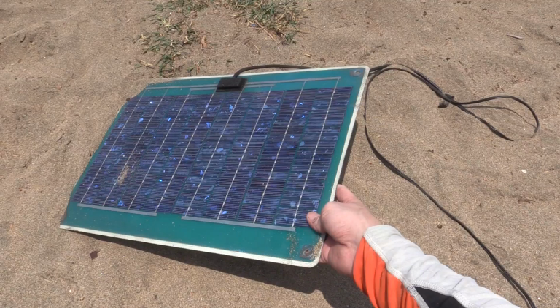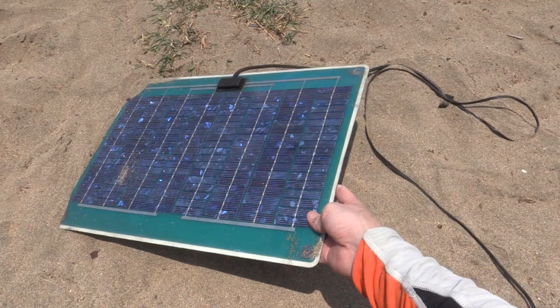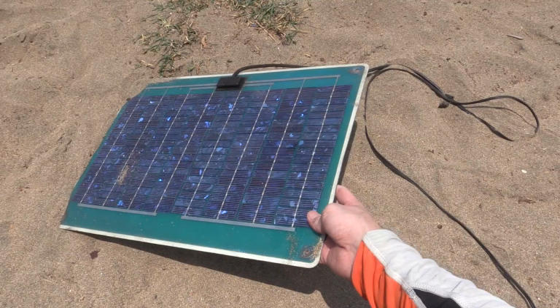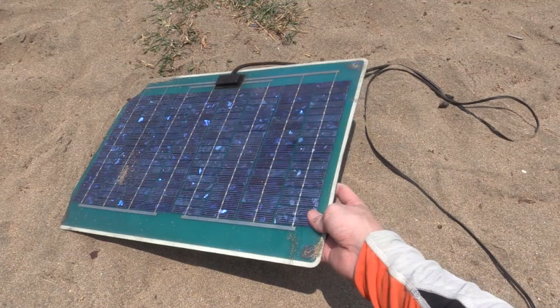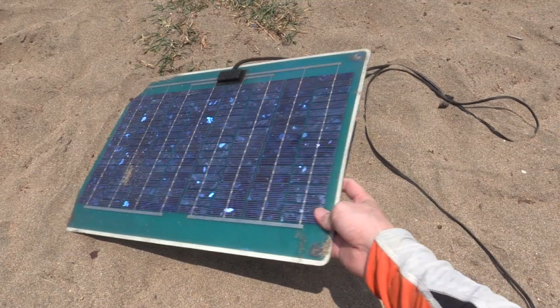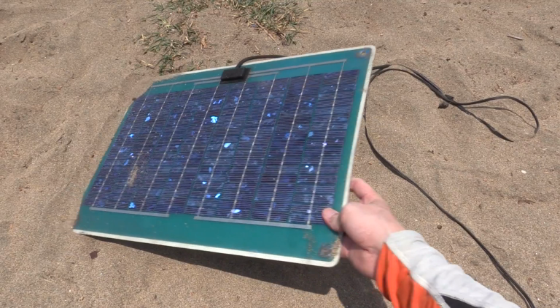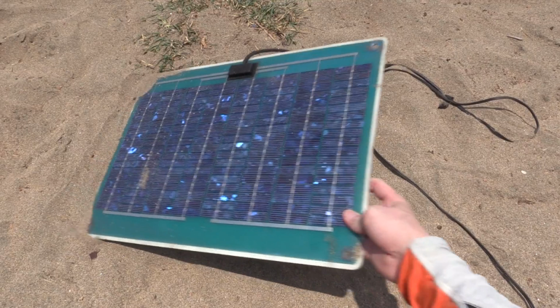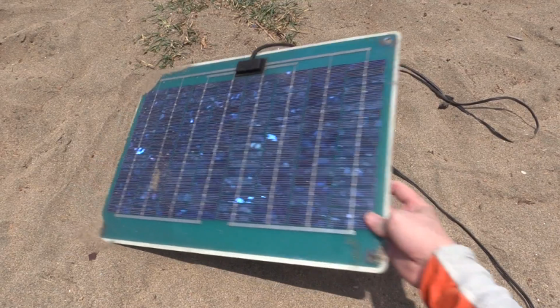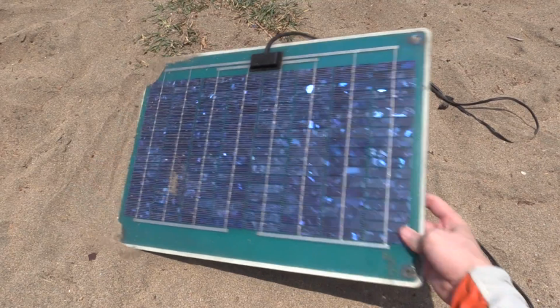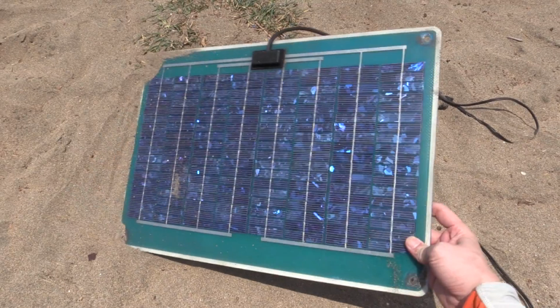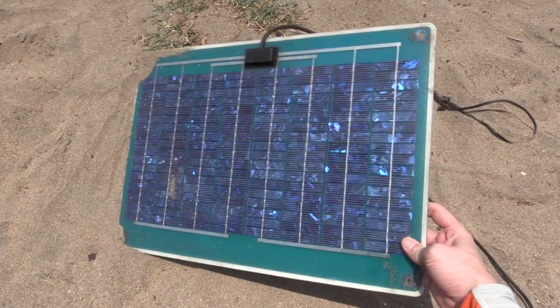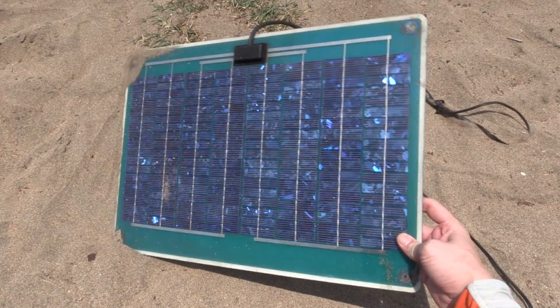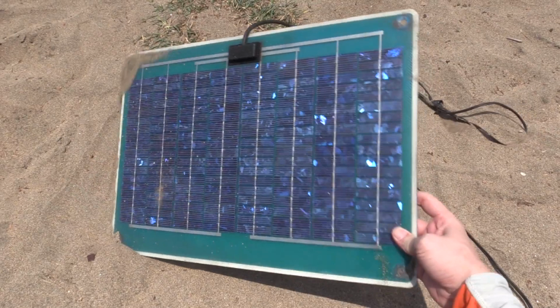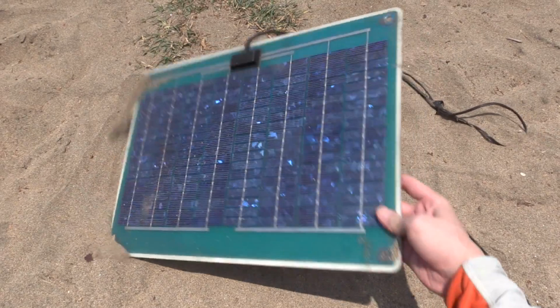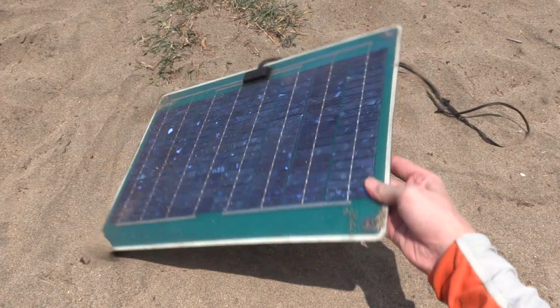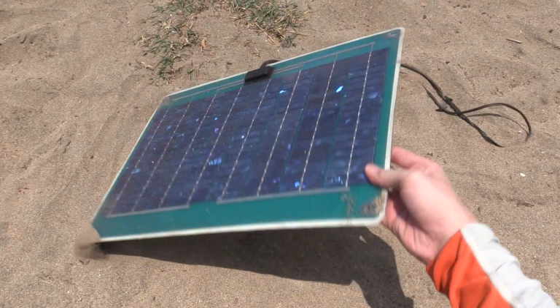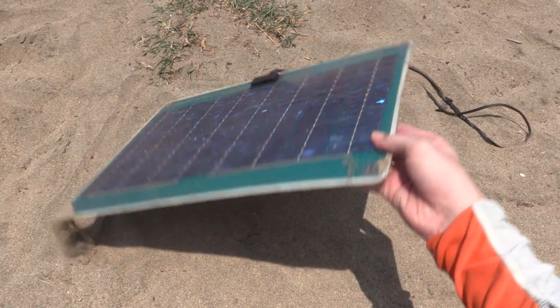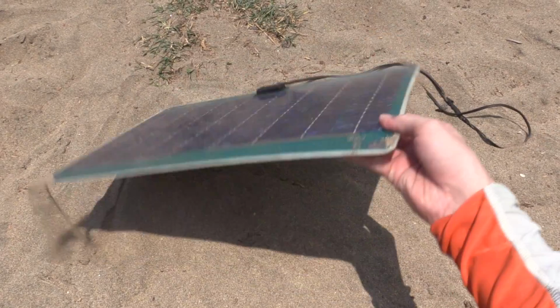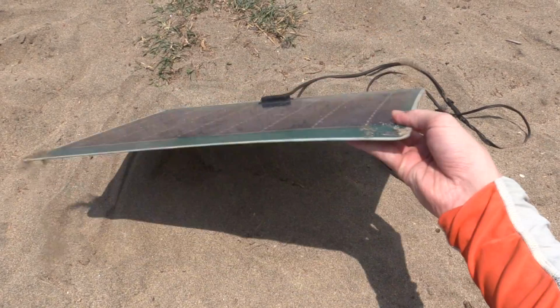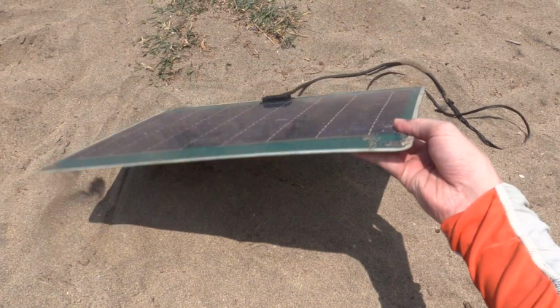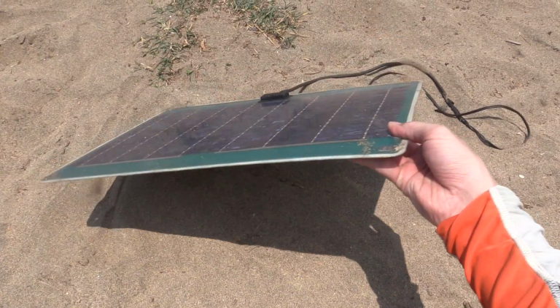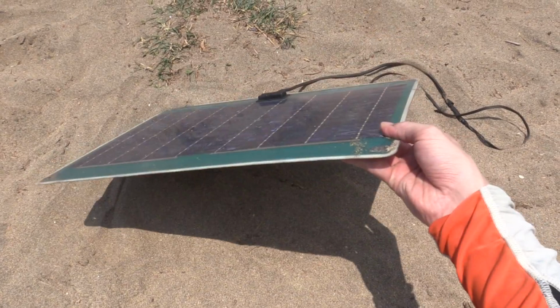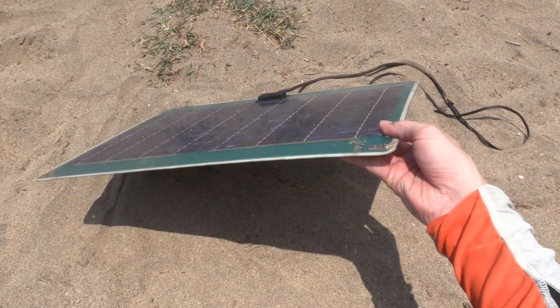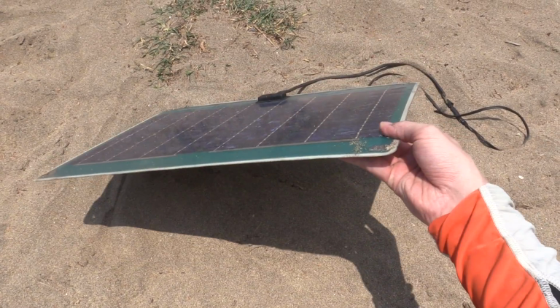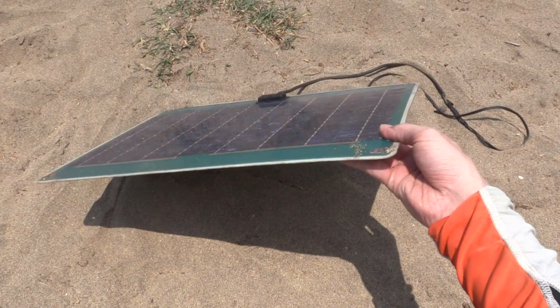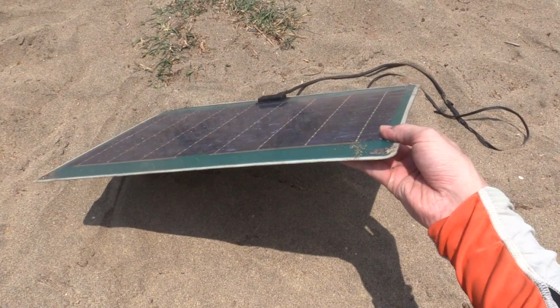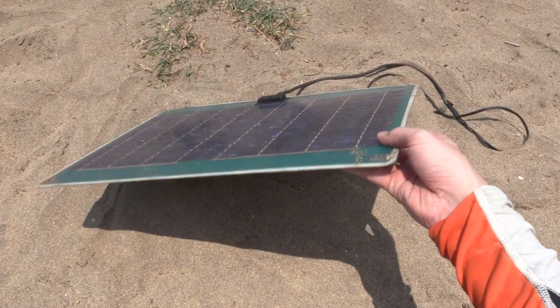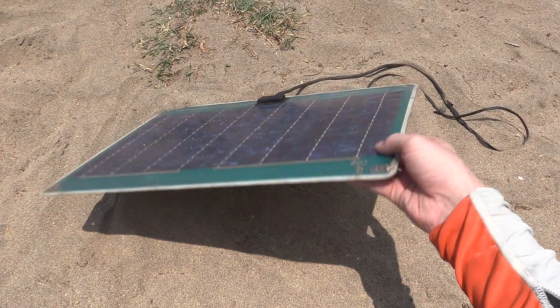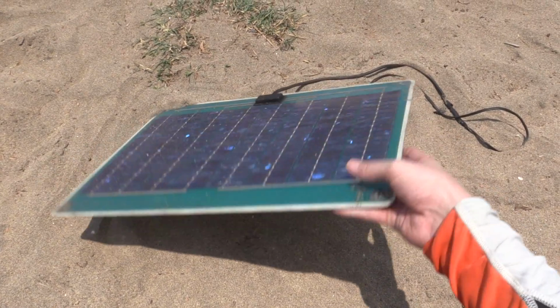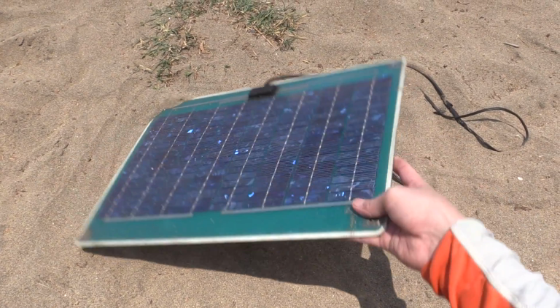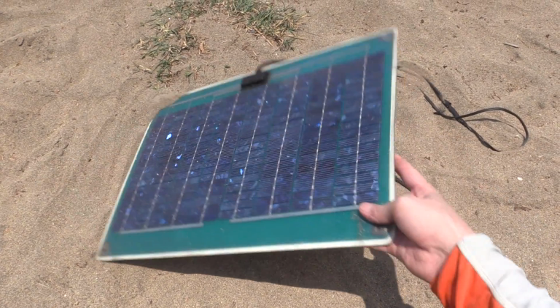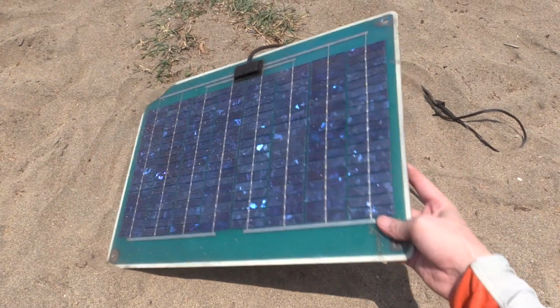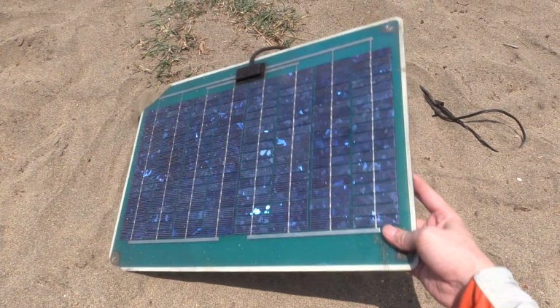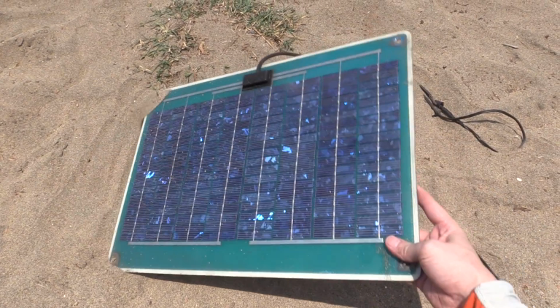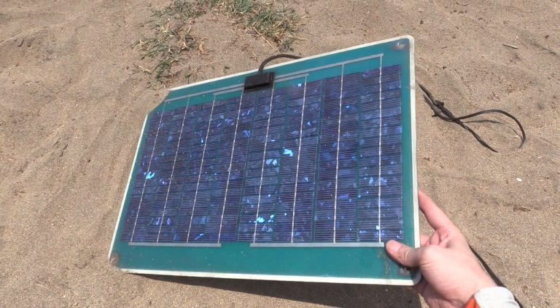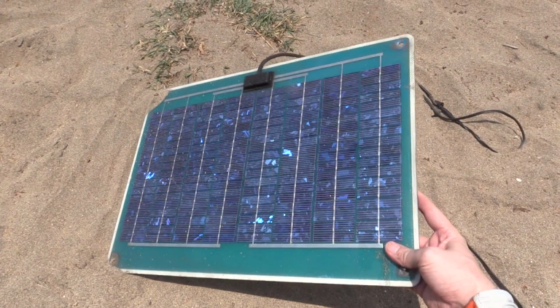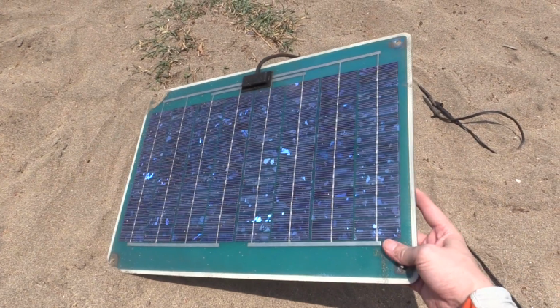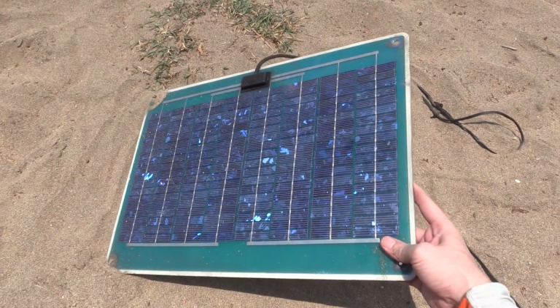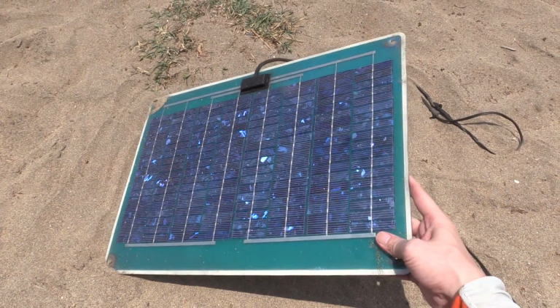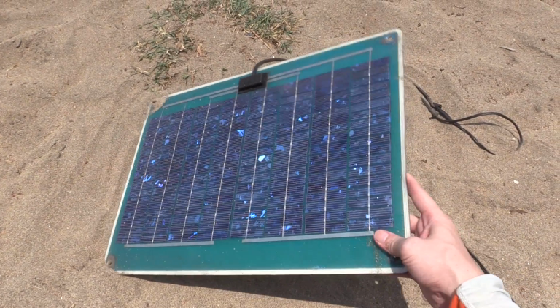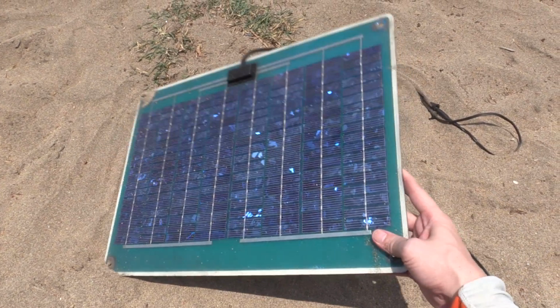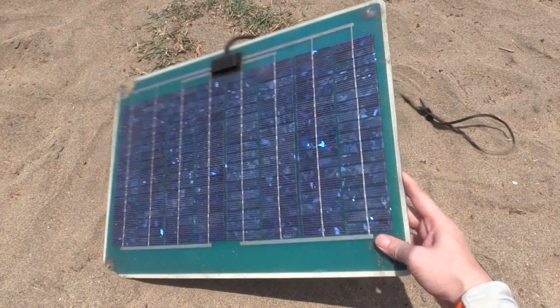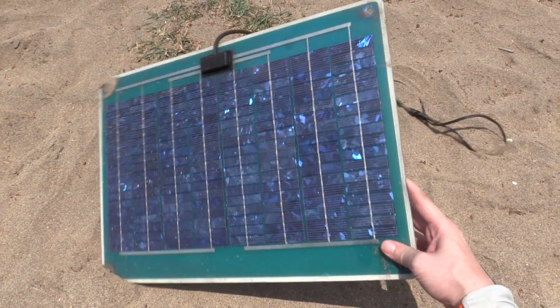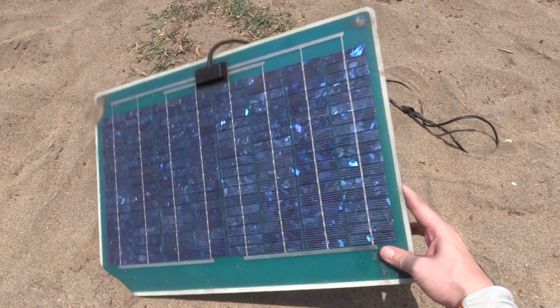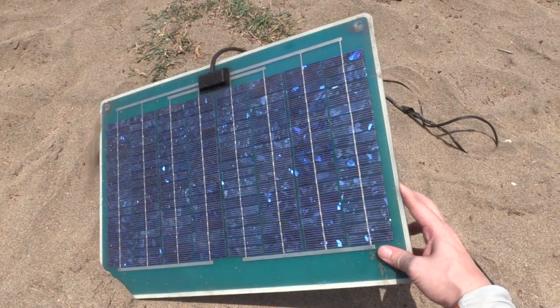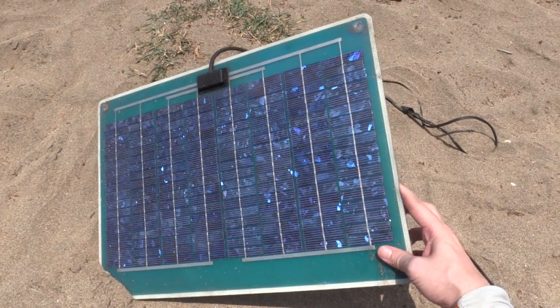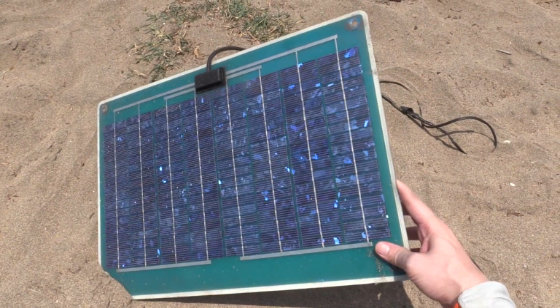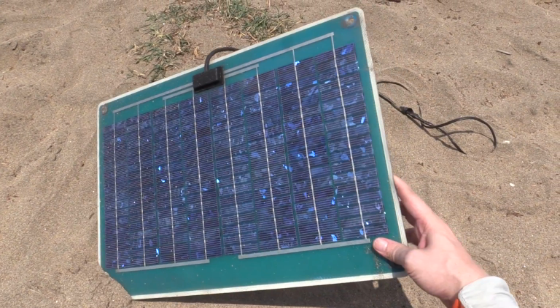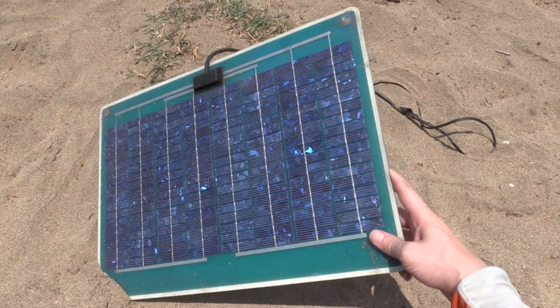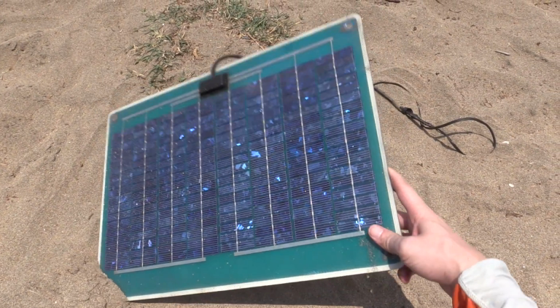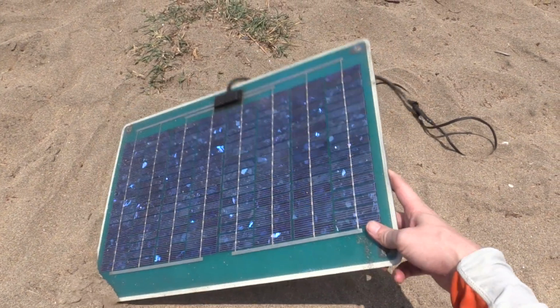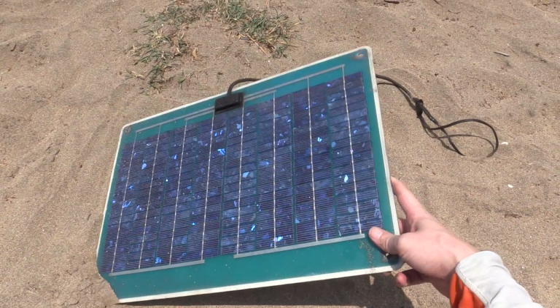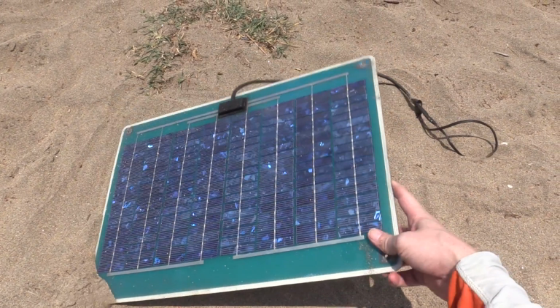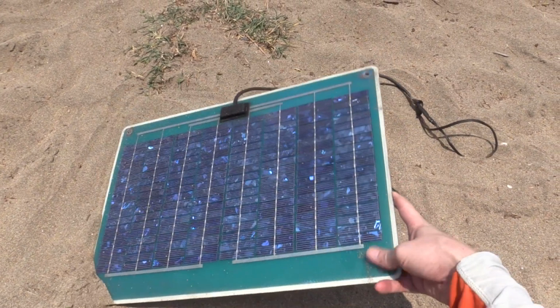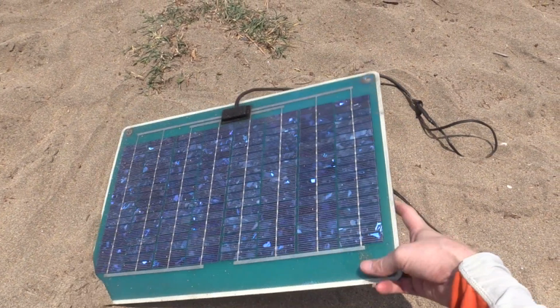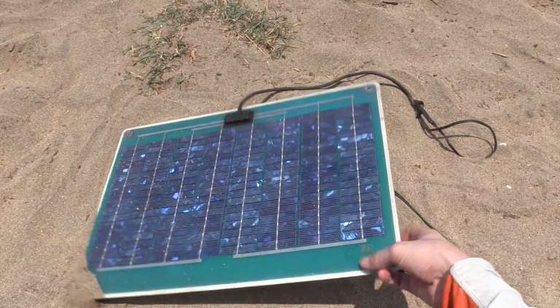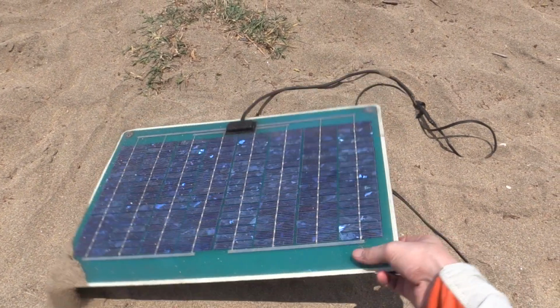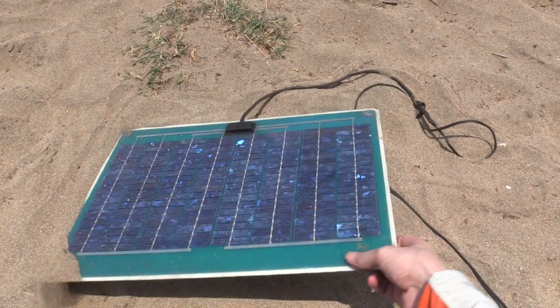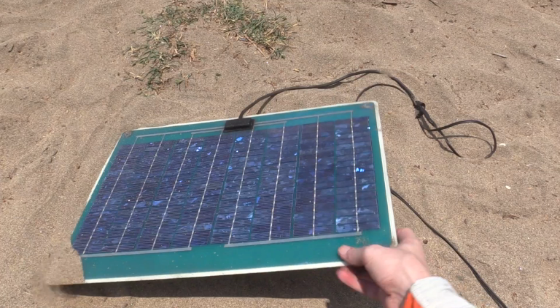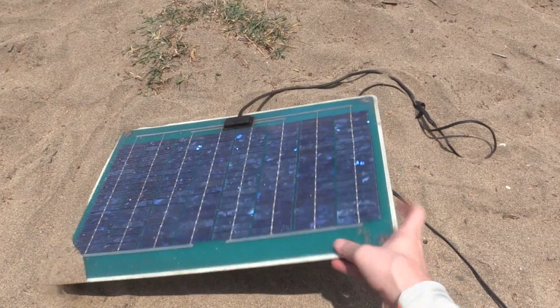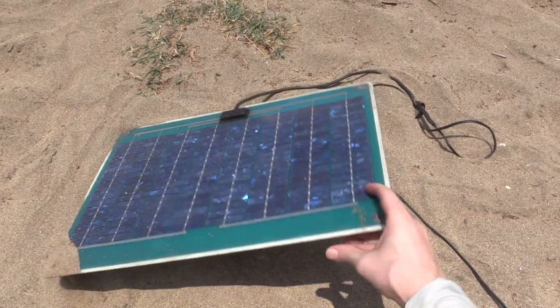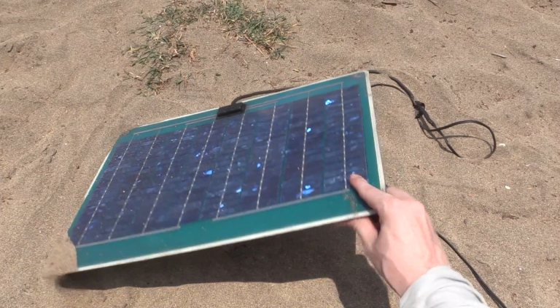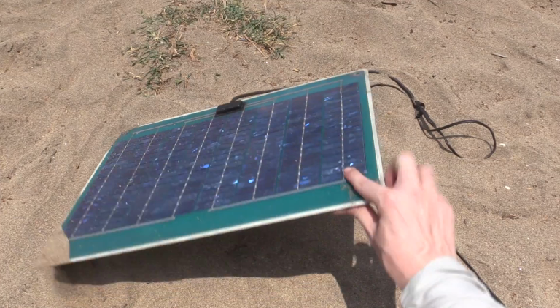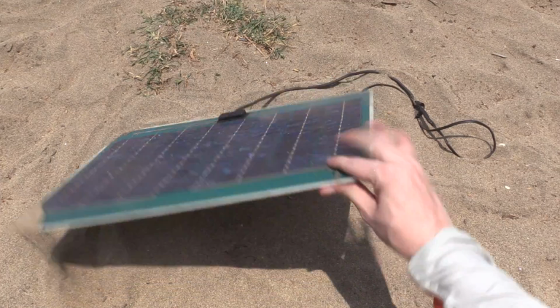Hi everyone, today we're going to take a look at this semi-flexible solar panel. I've actually had this for quite a while but I've never made a video about it.